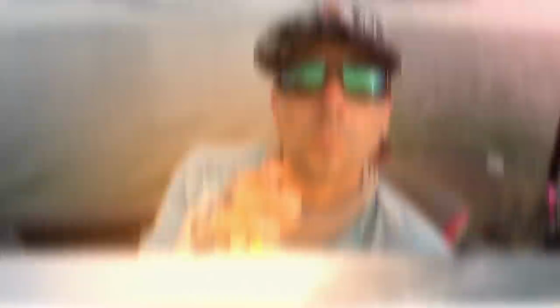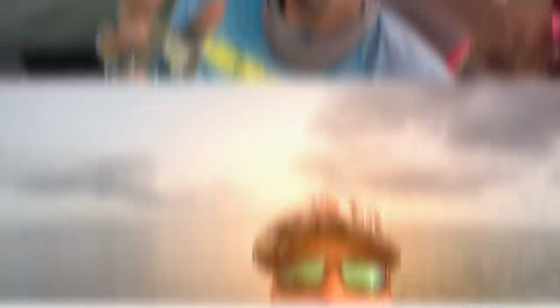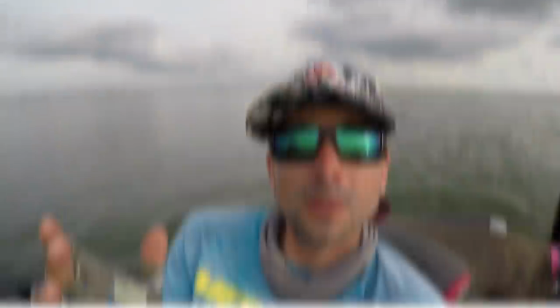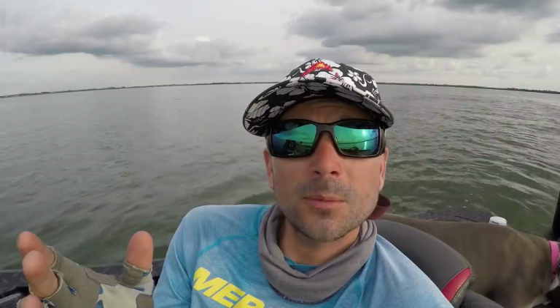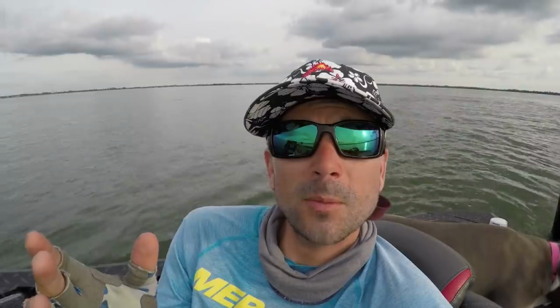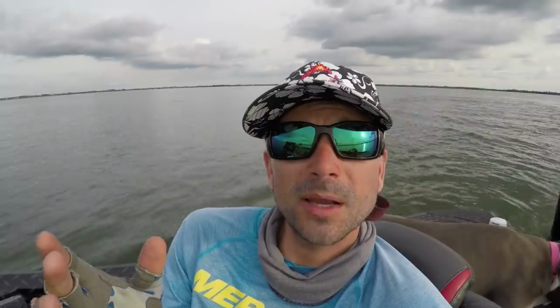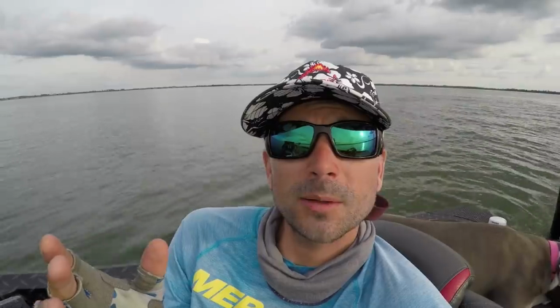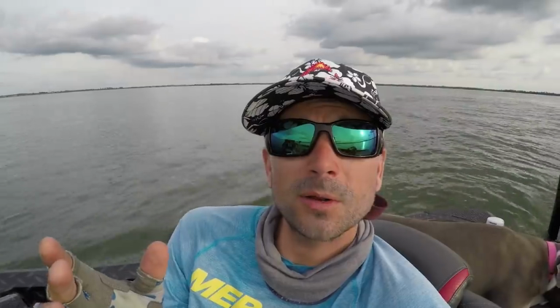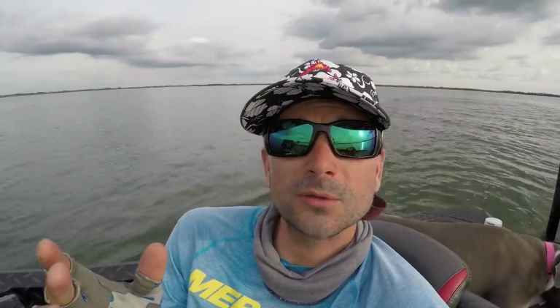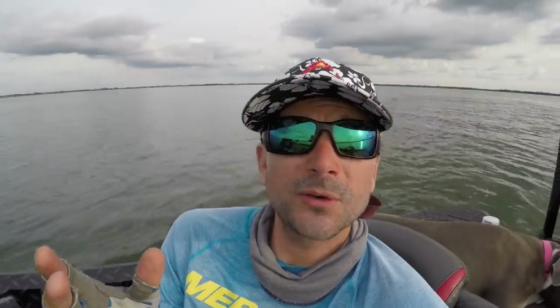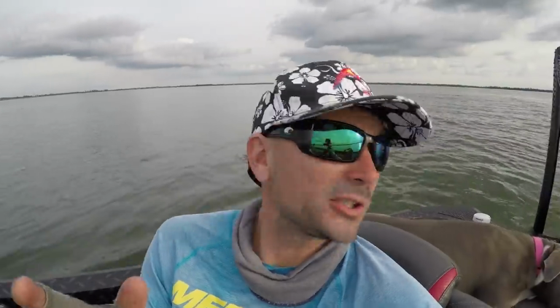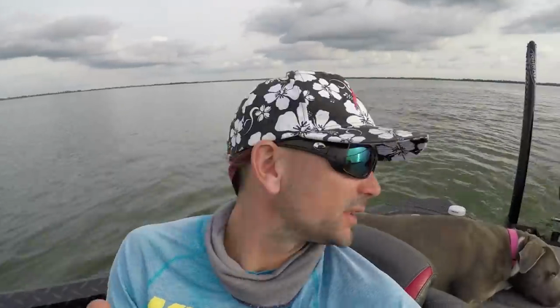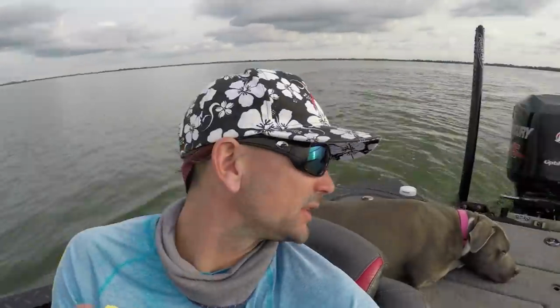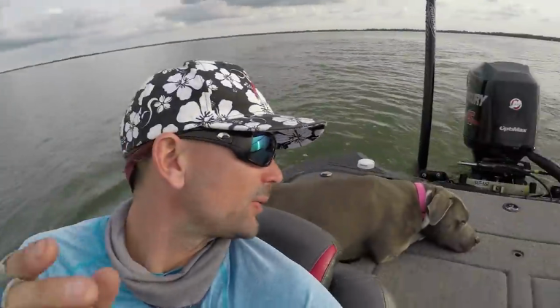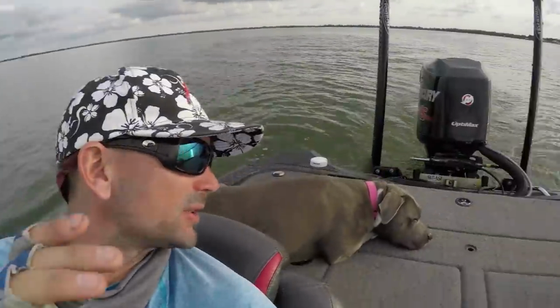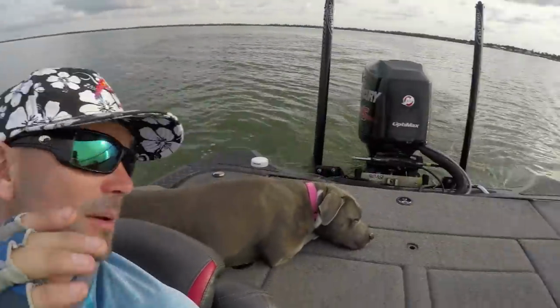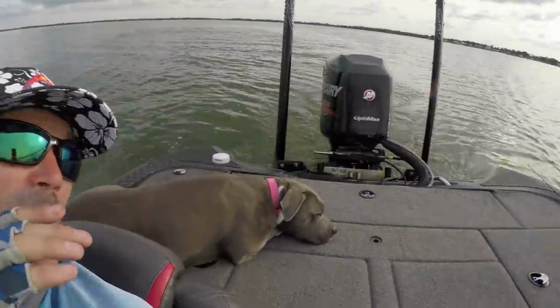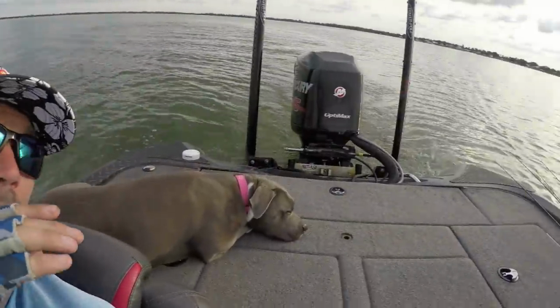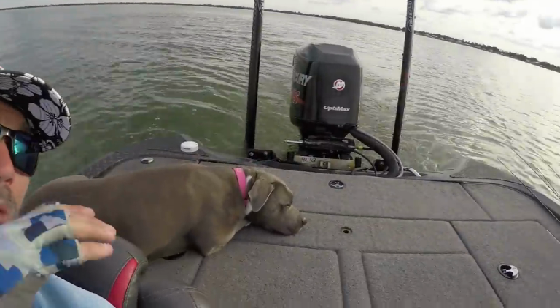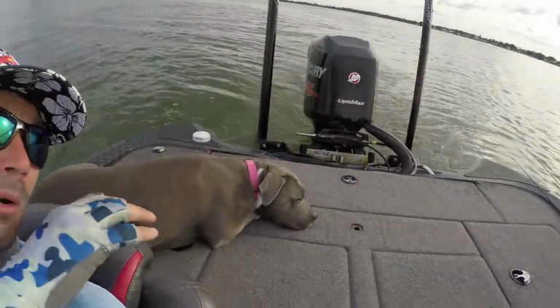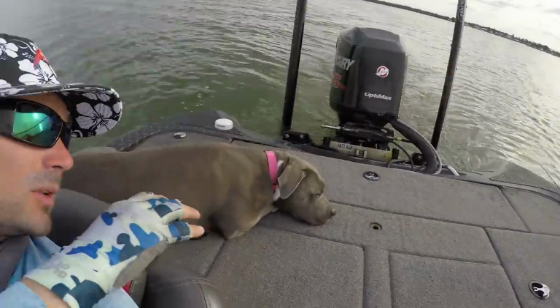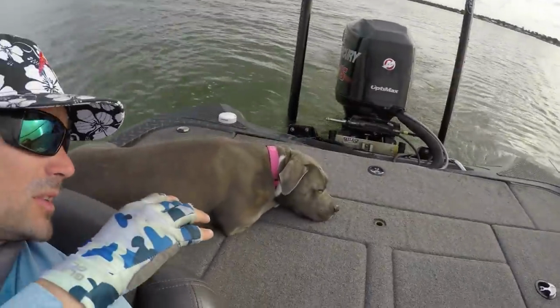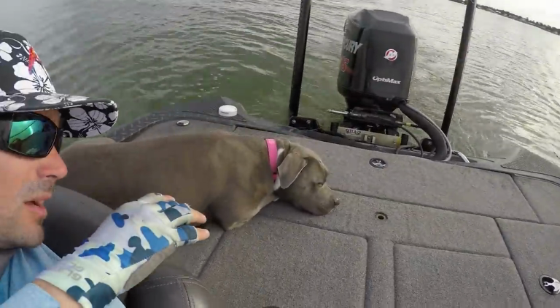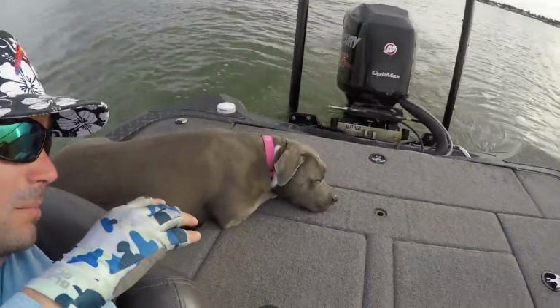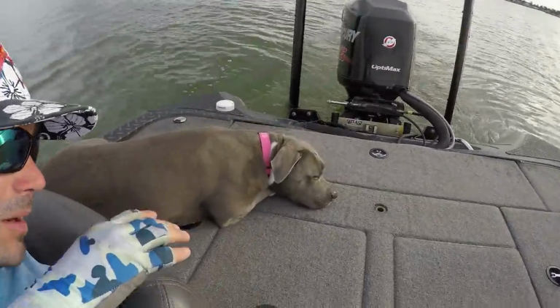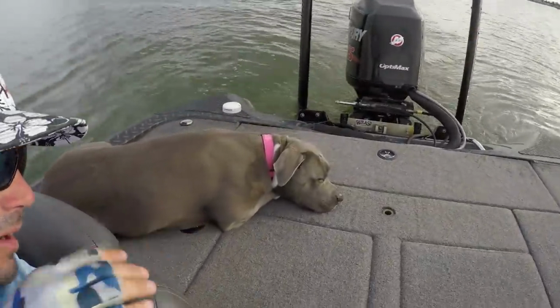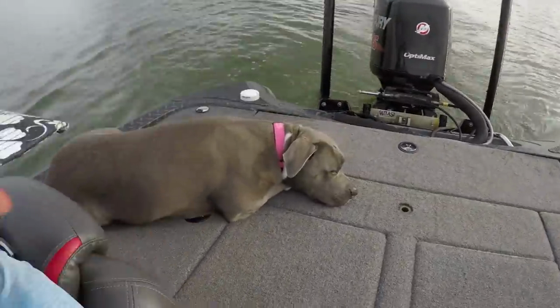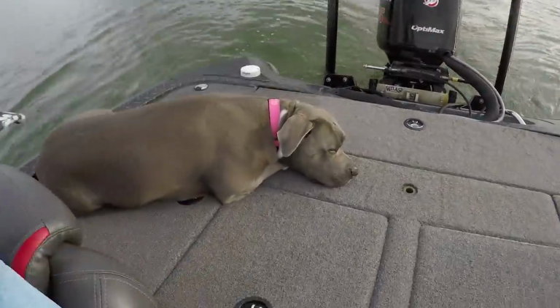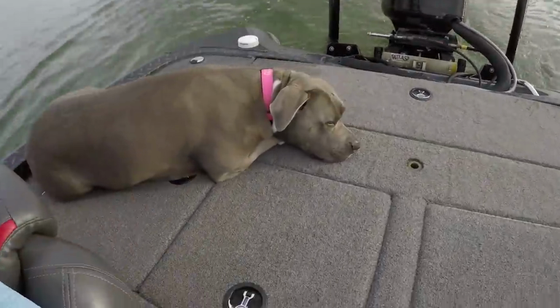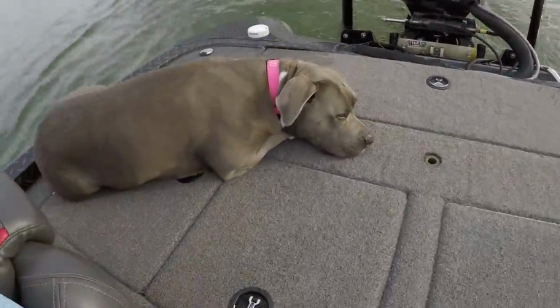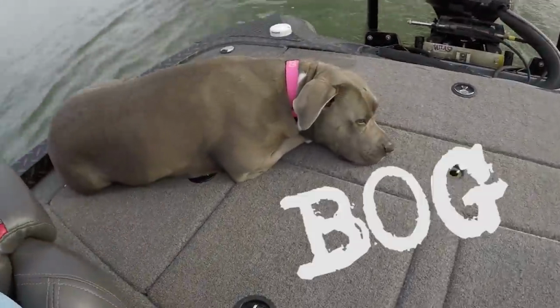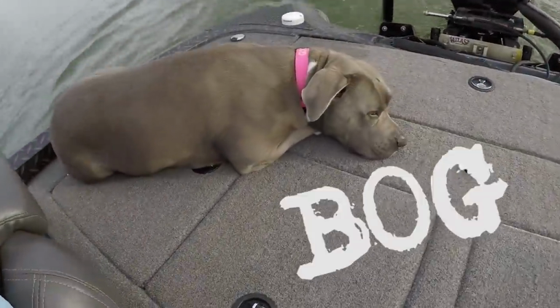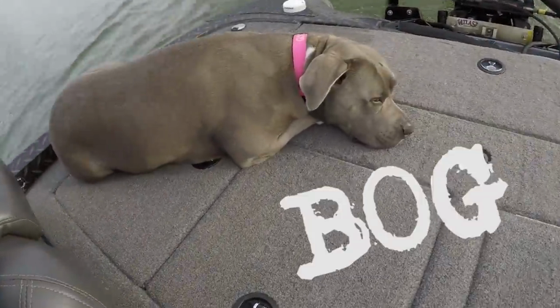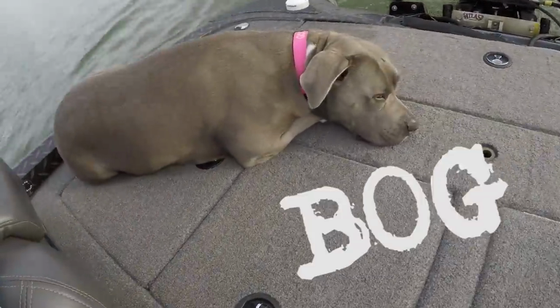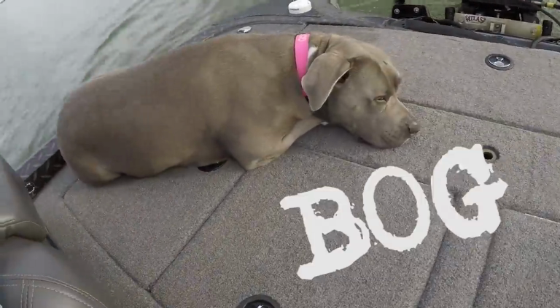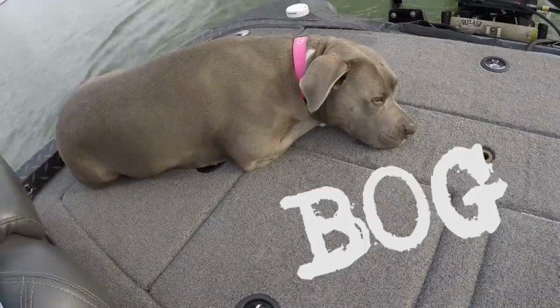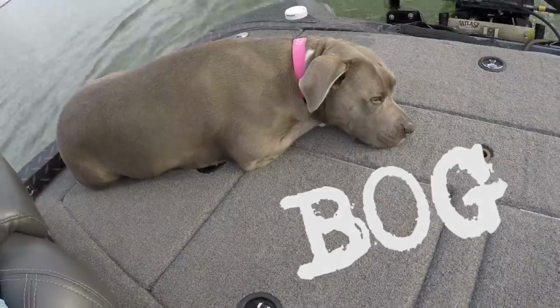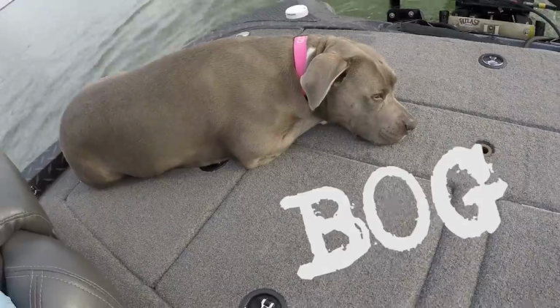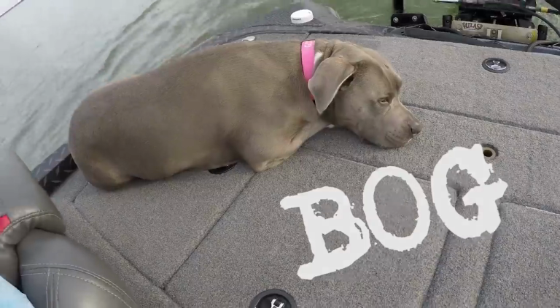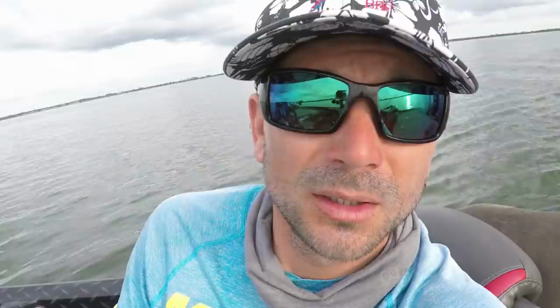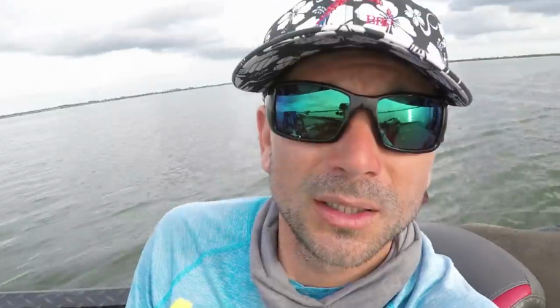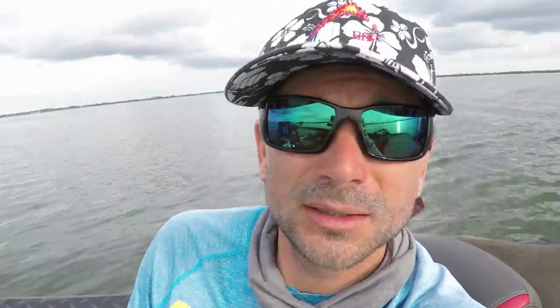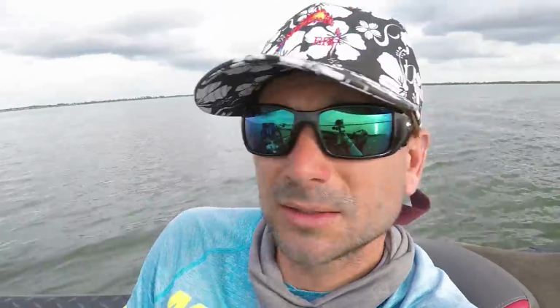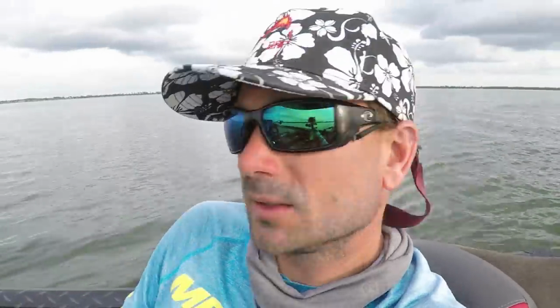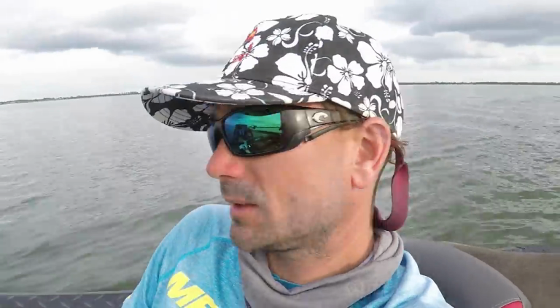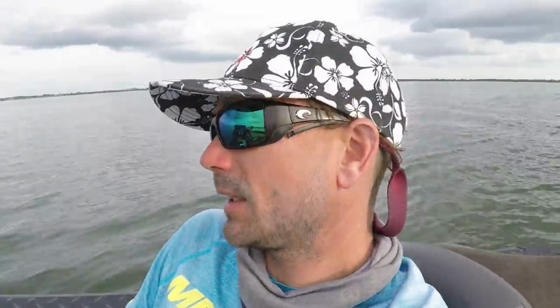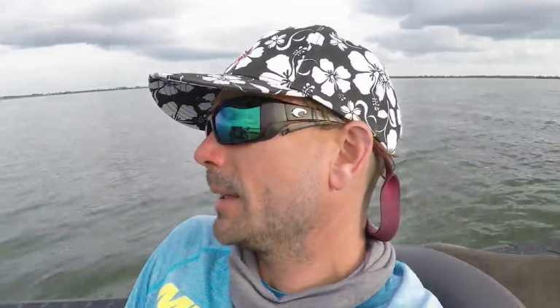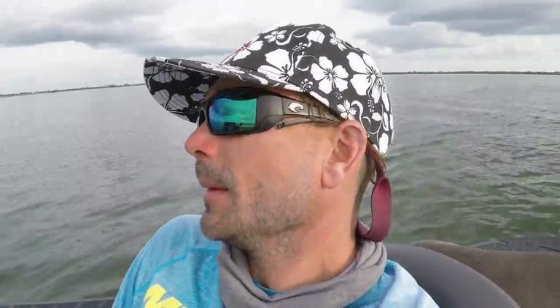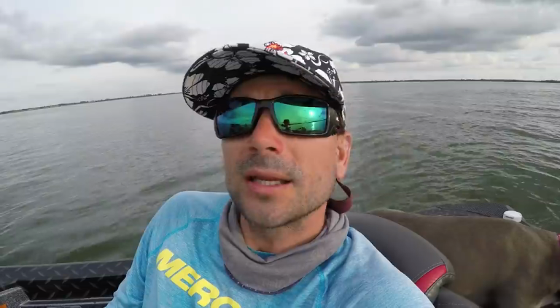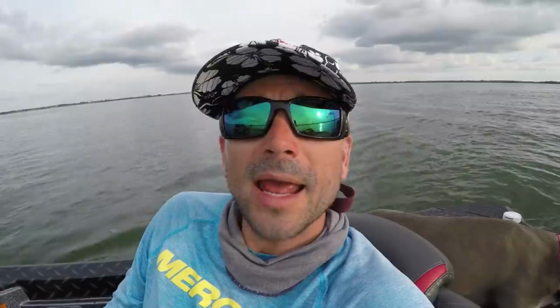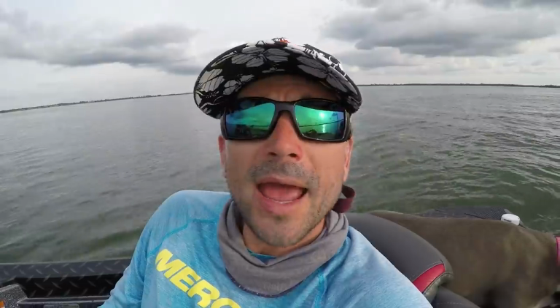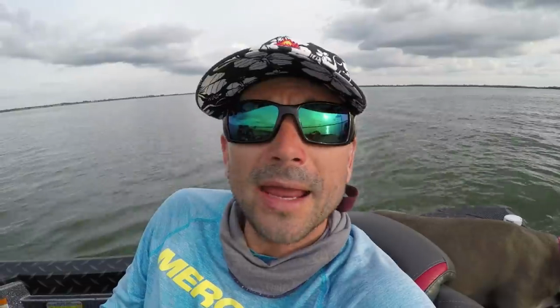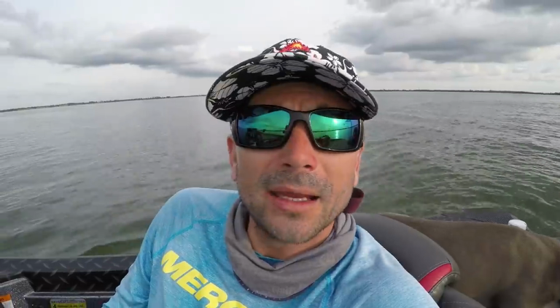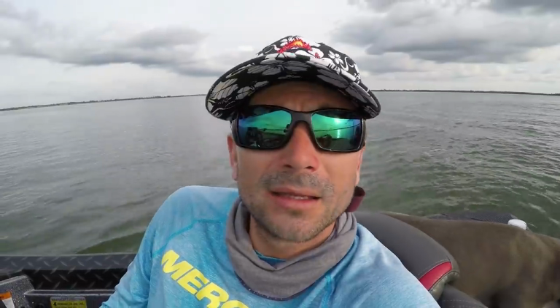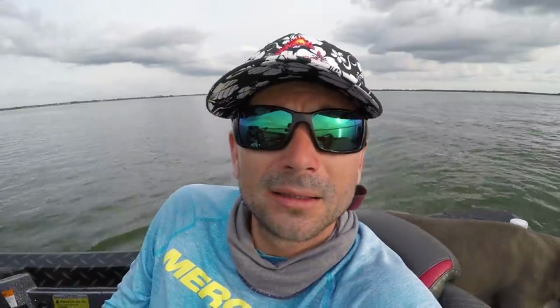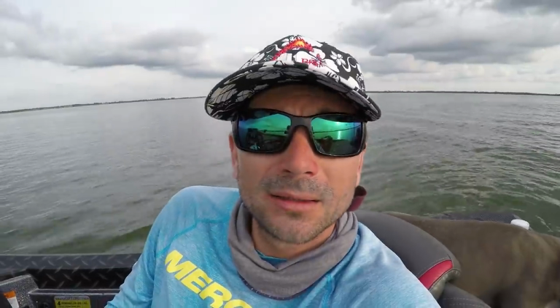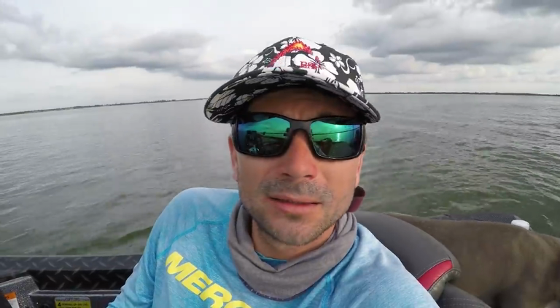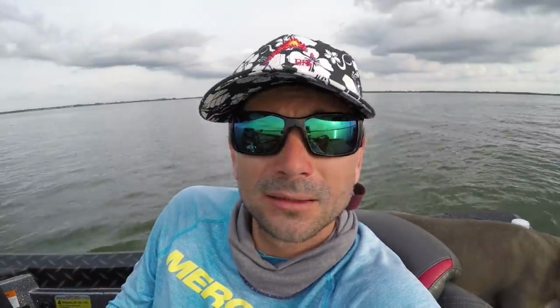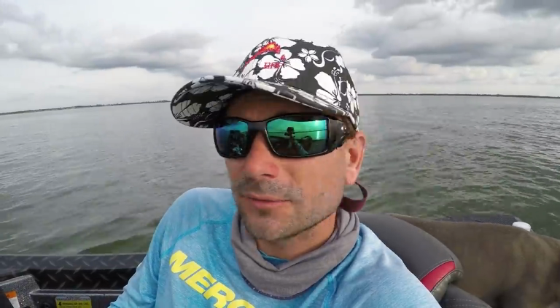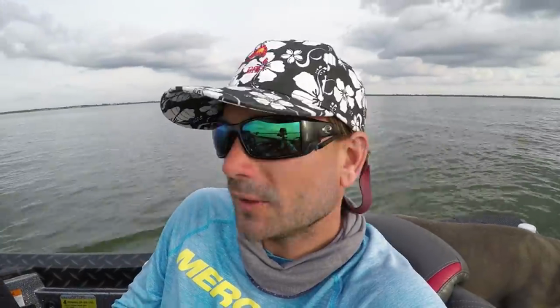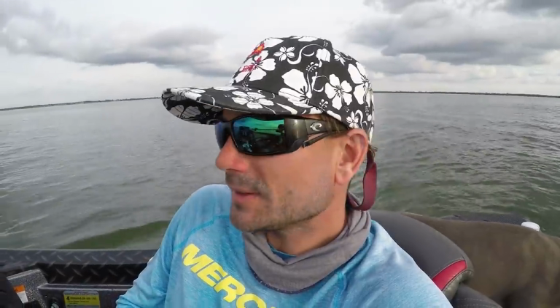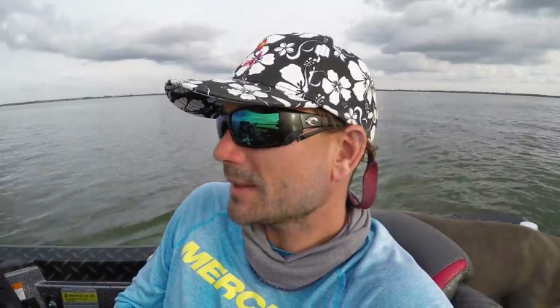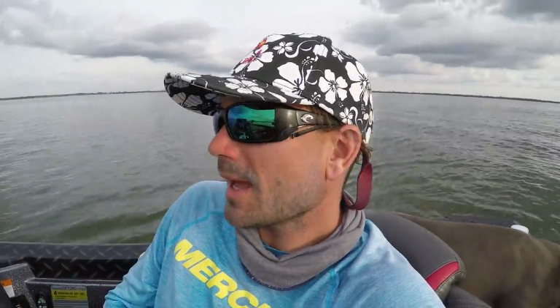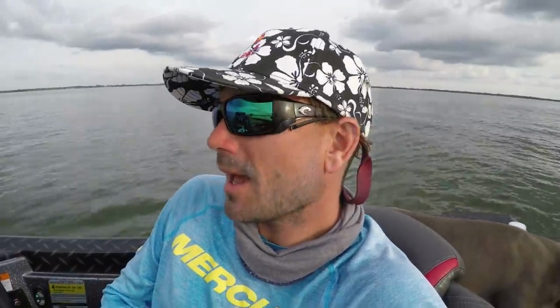Welcome to Monkey Balls Fishing. Say what's up to Bog. What's up, Bog? Hello, Bog. Well, he's still asleep today. Fun stuff.